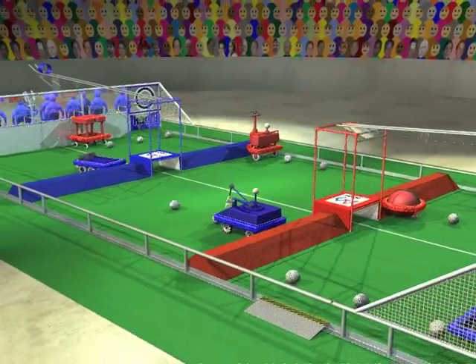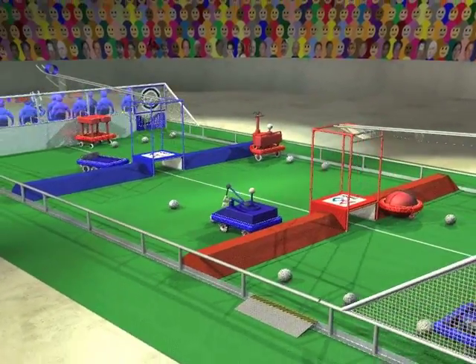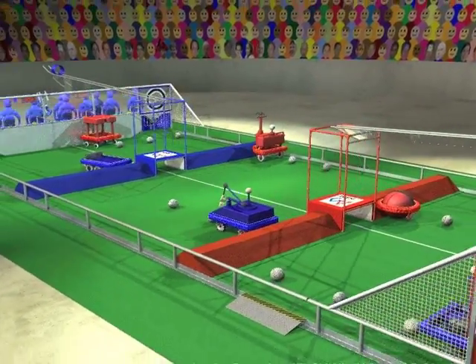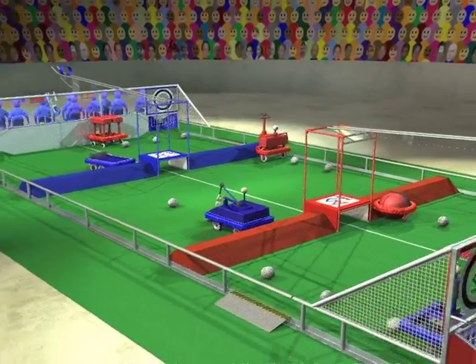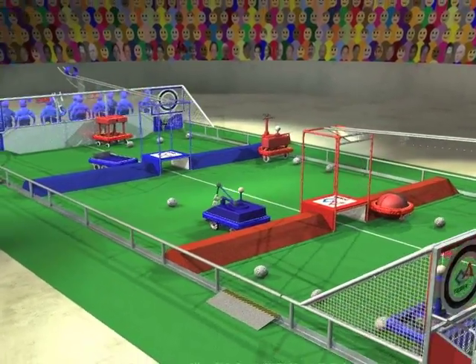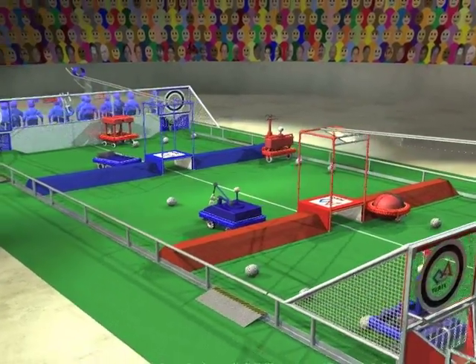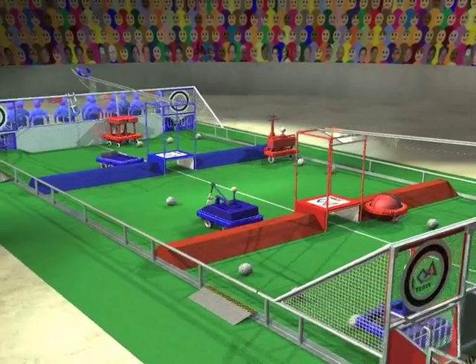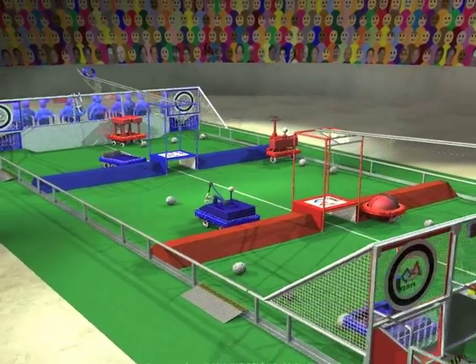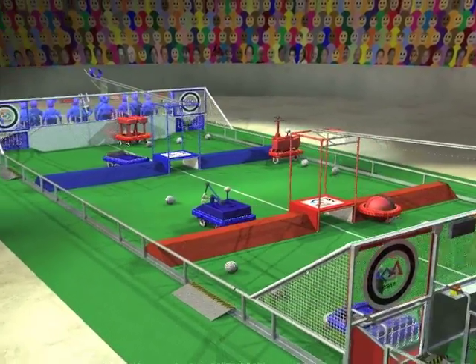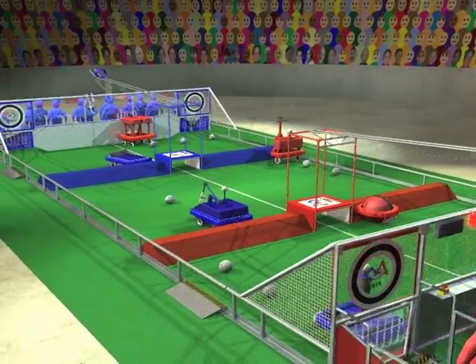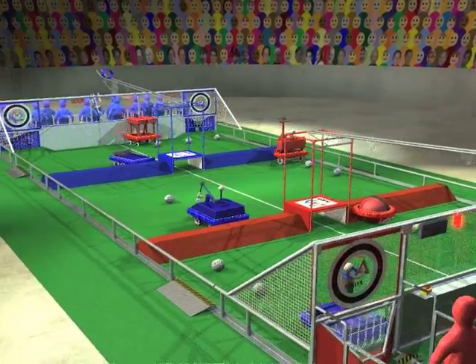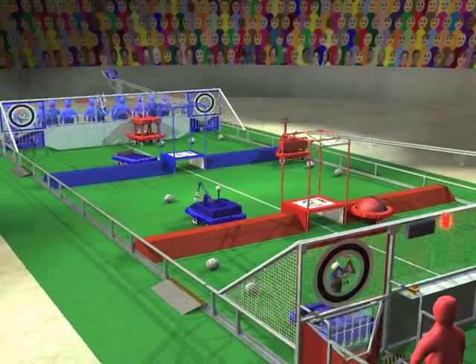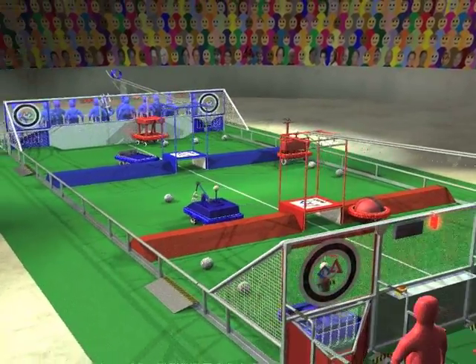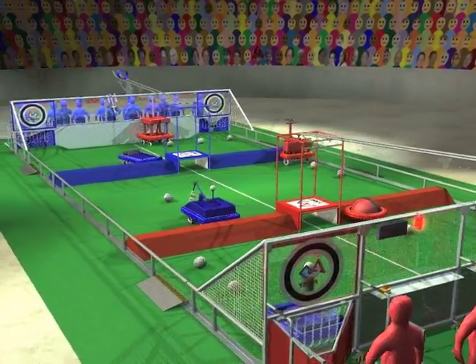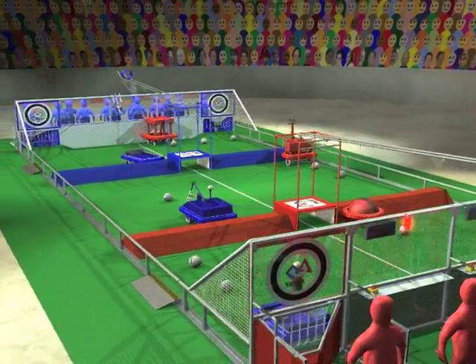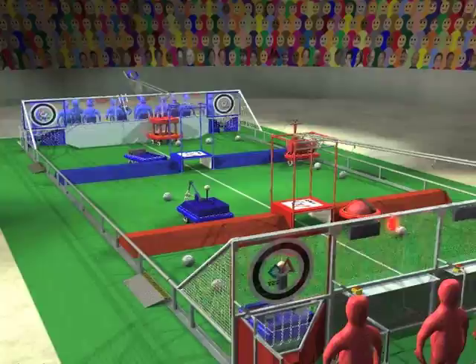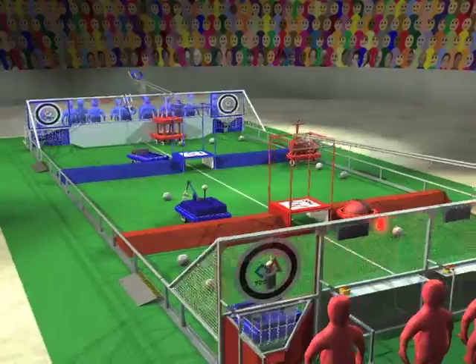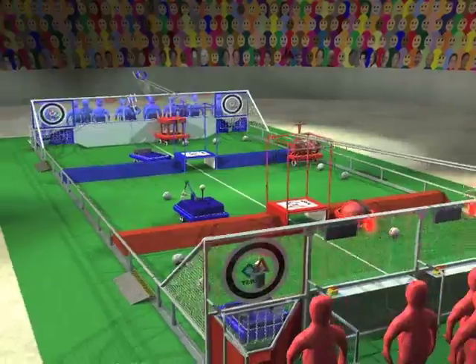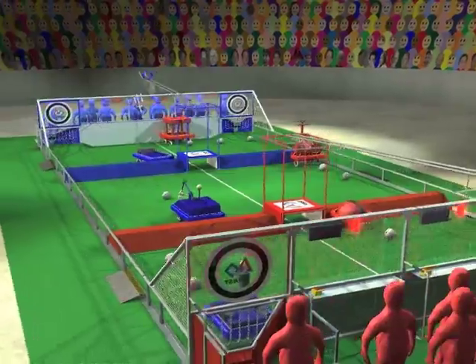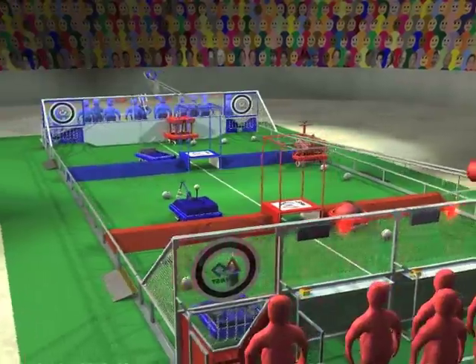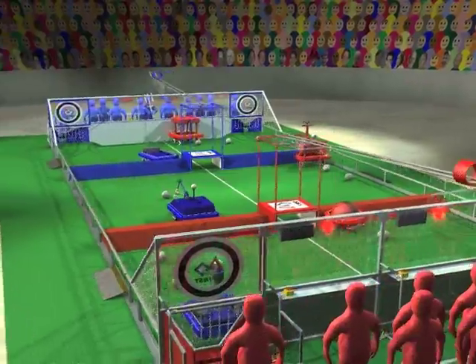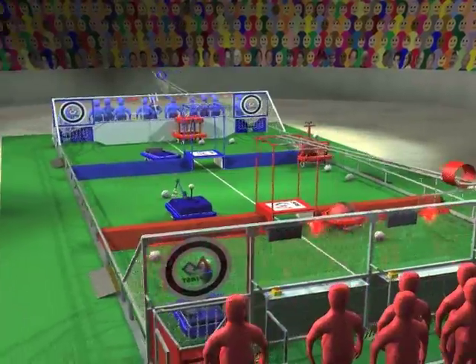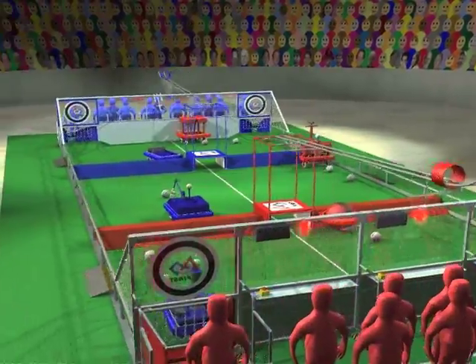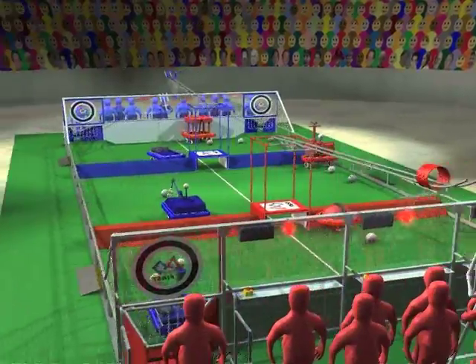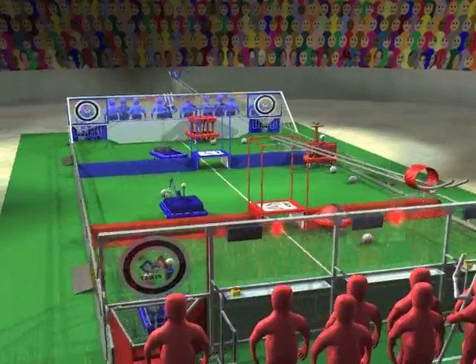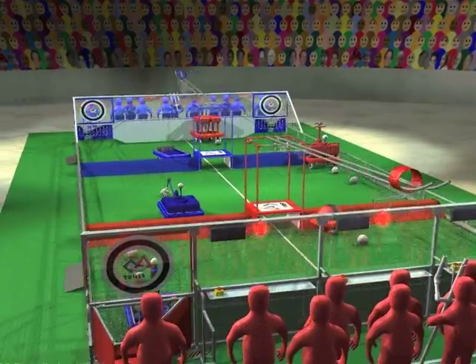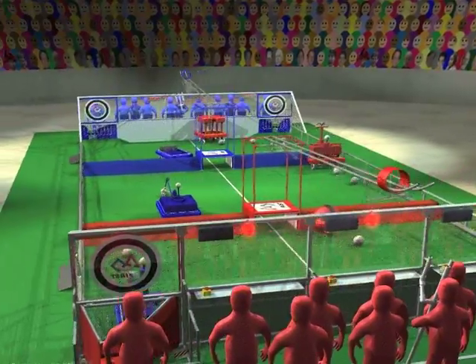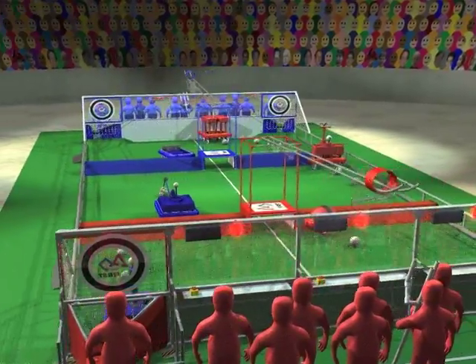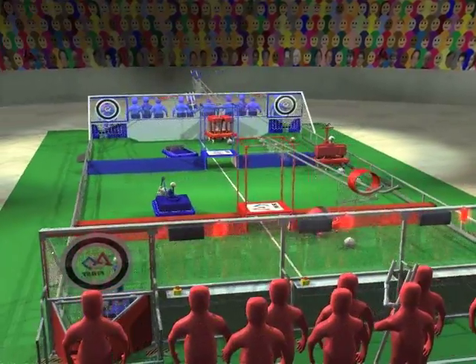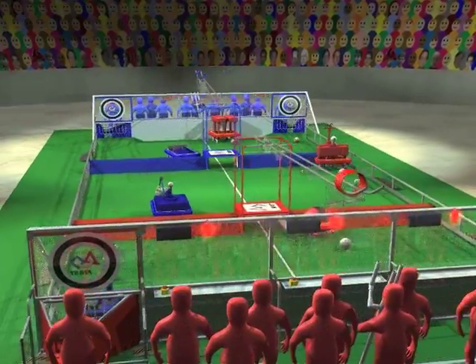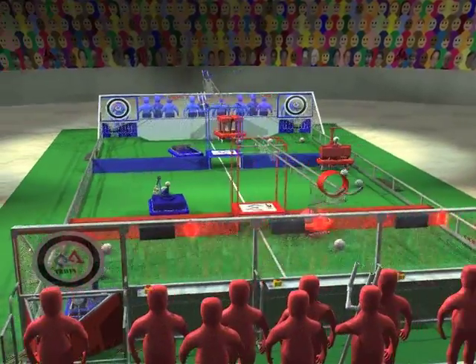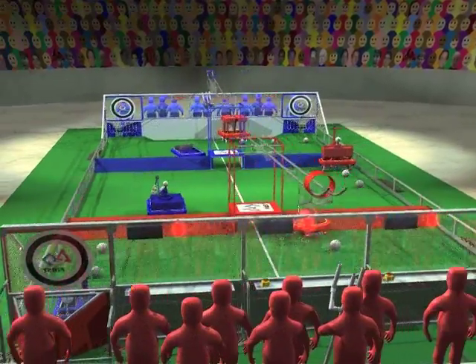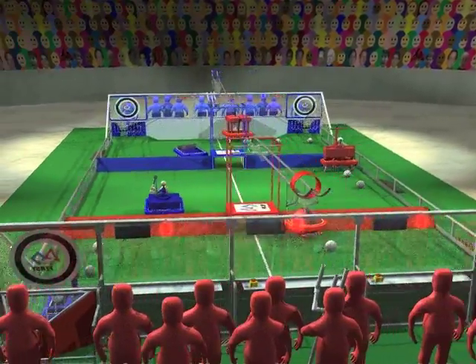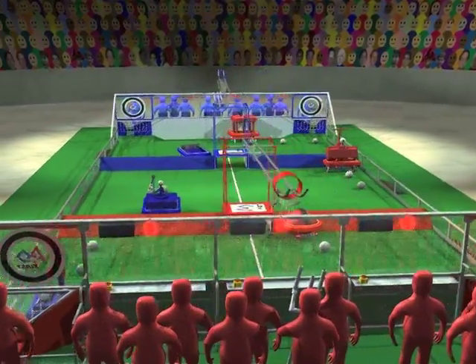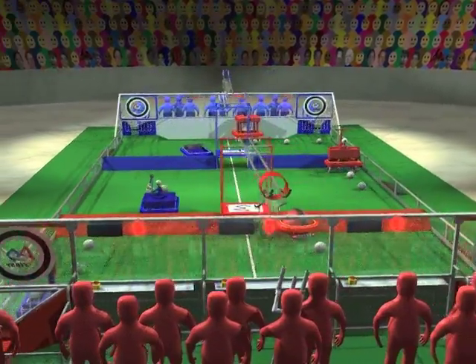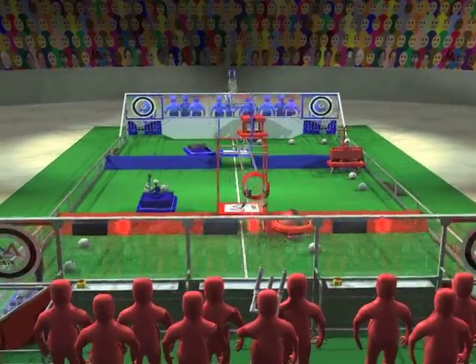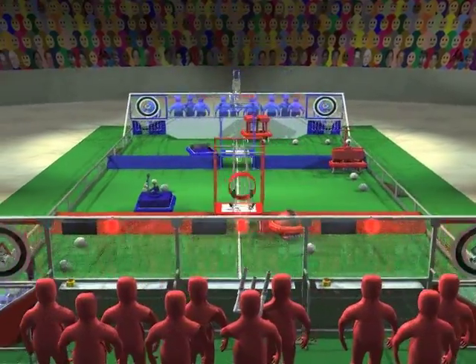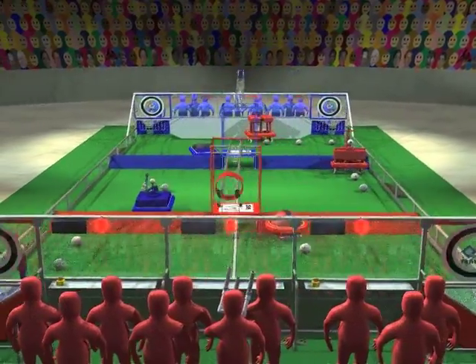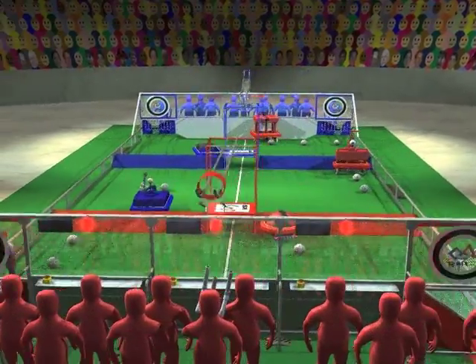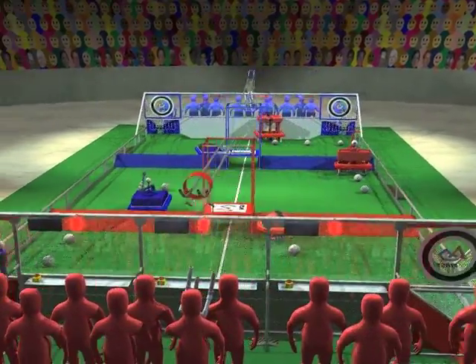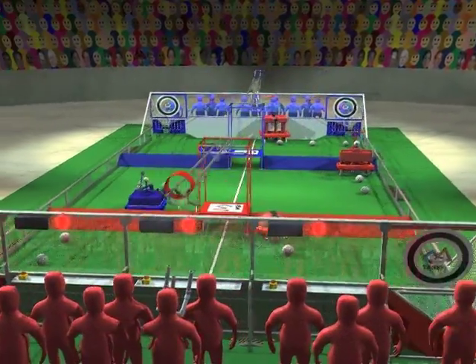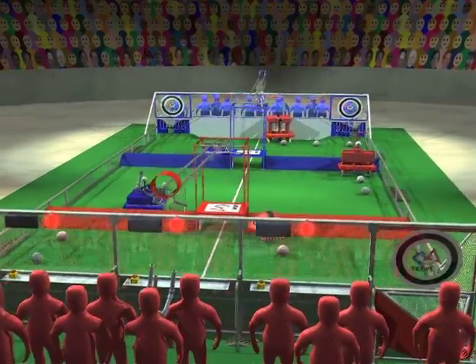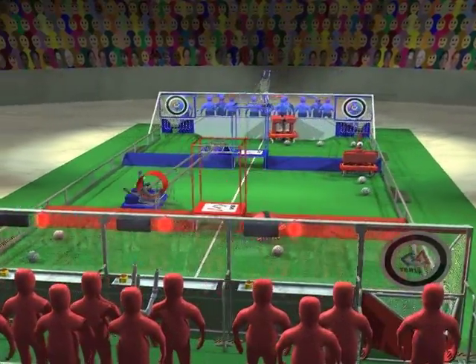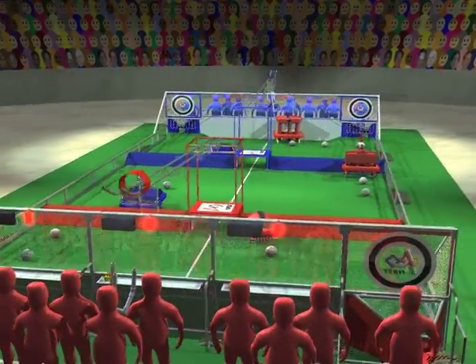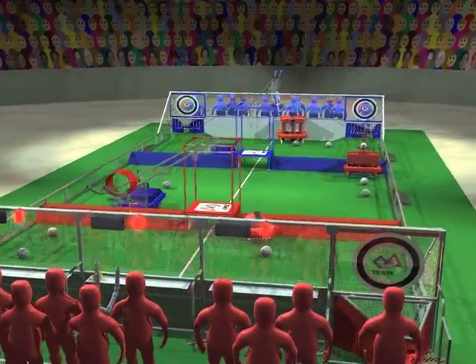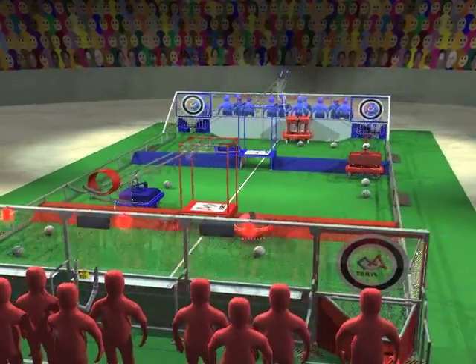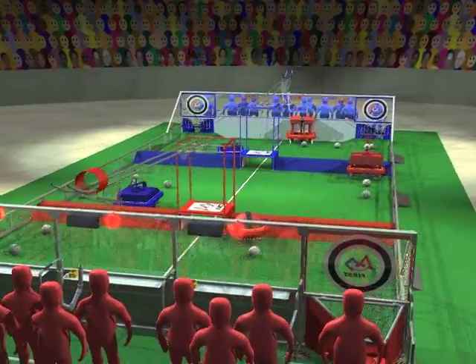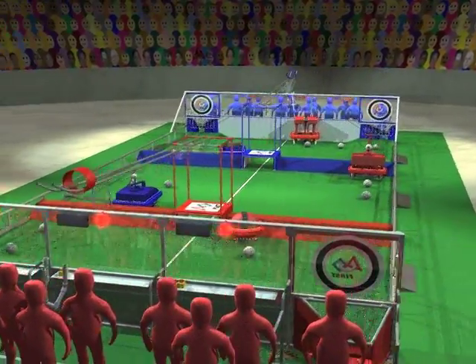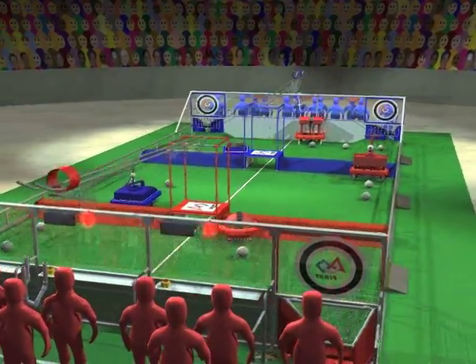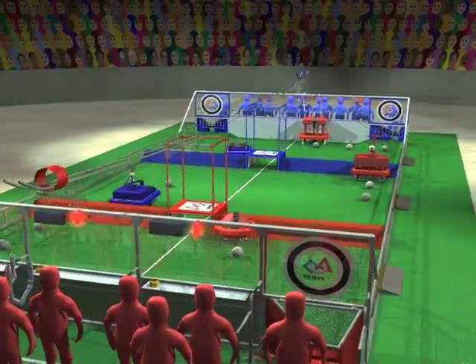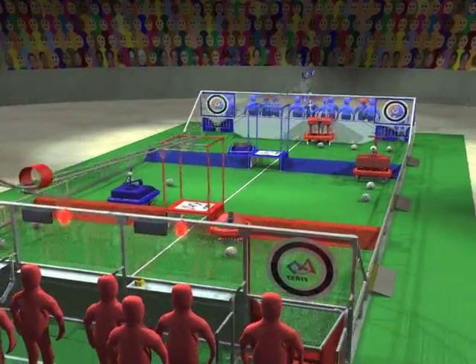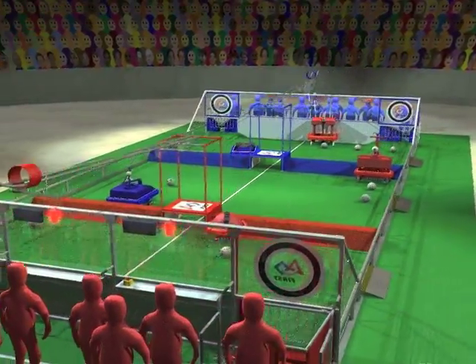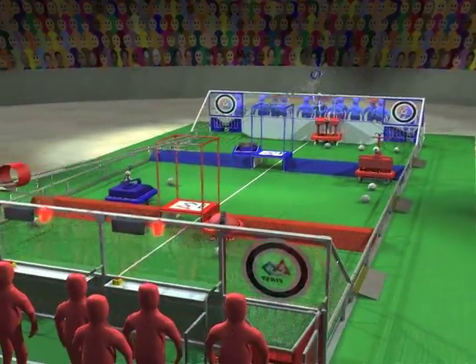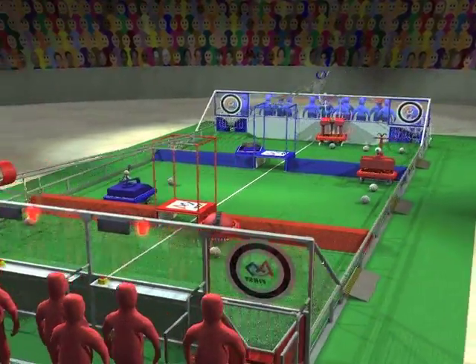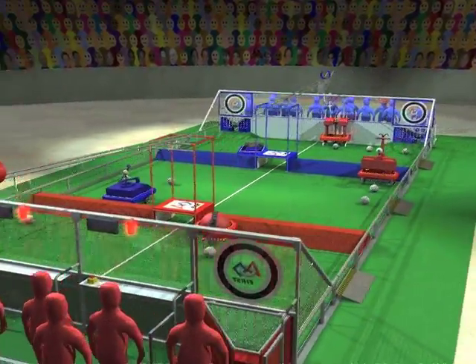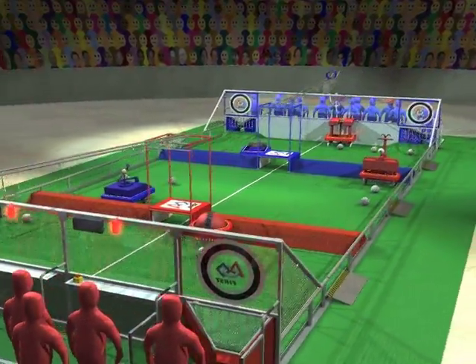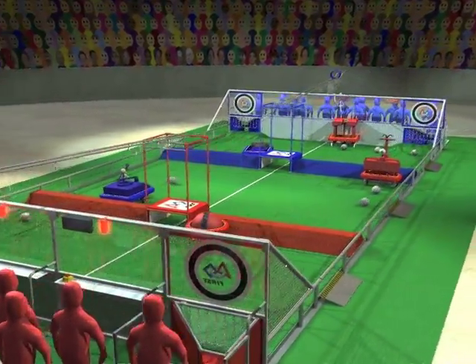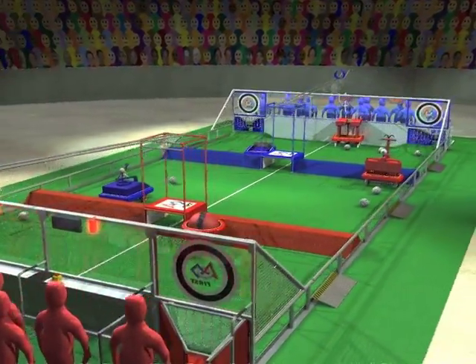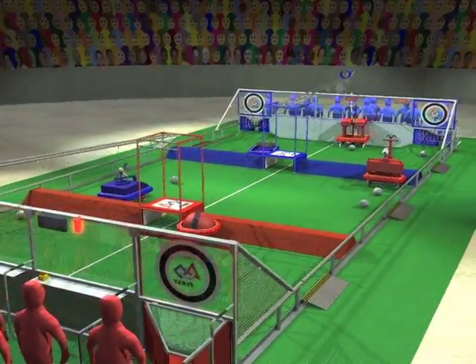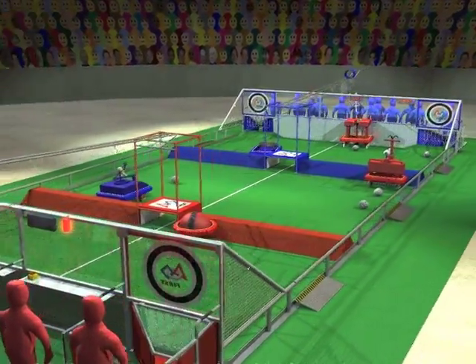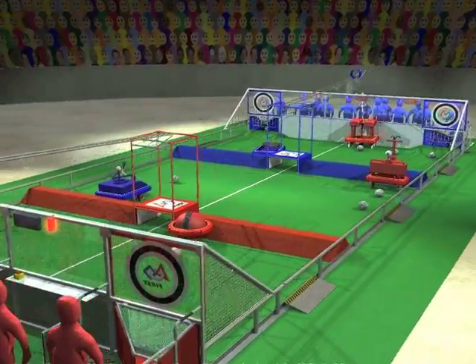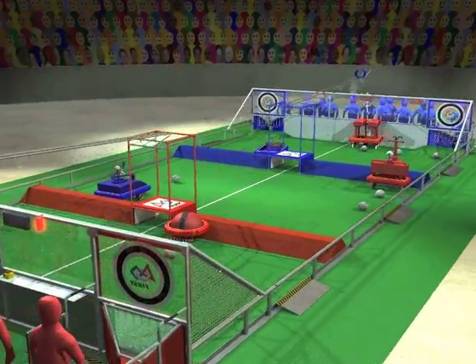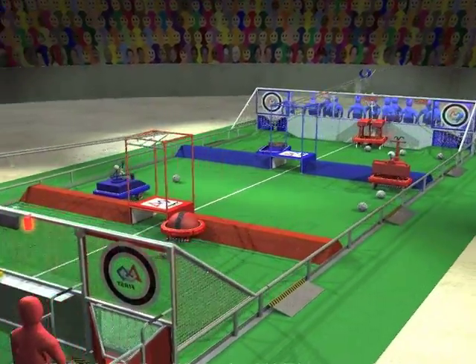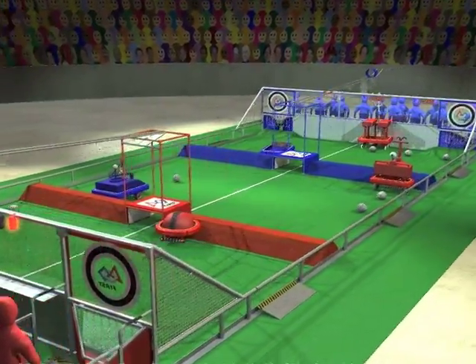A tower extends upwards from the center of each bump. A tunnel under each tower forms a passage between the zones.